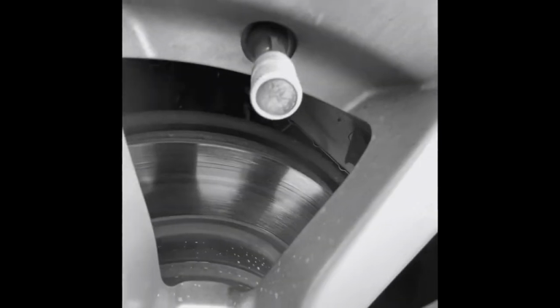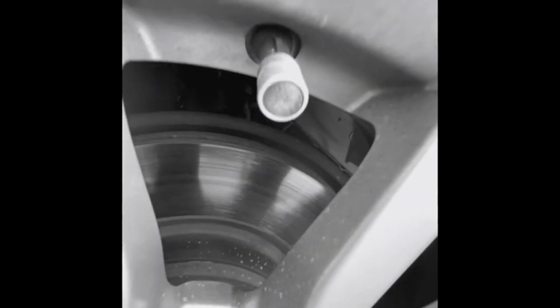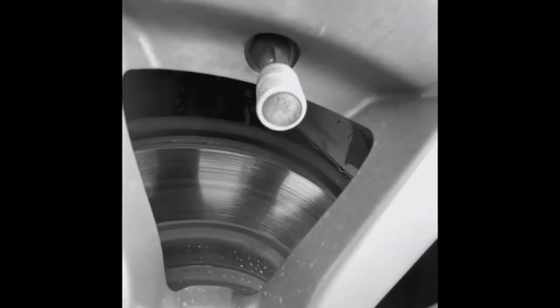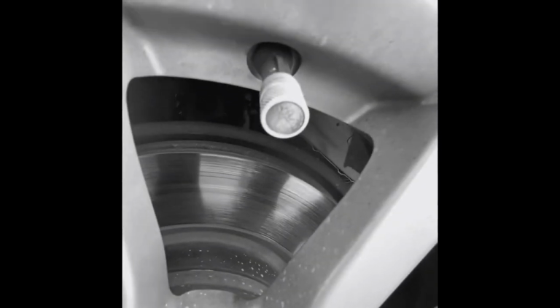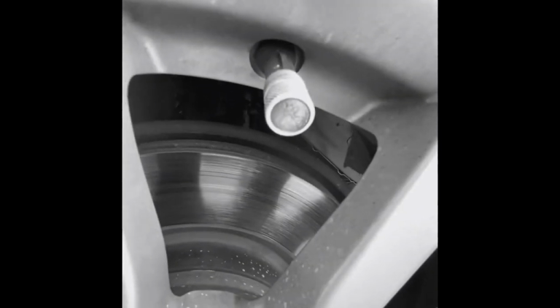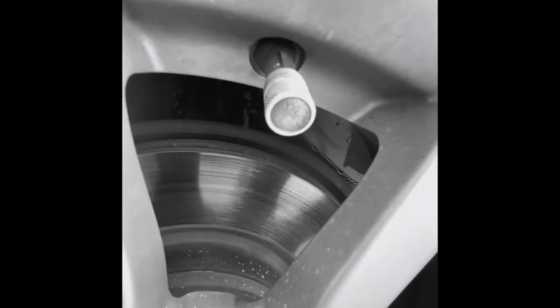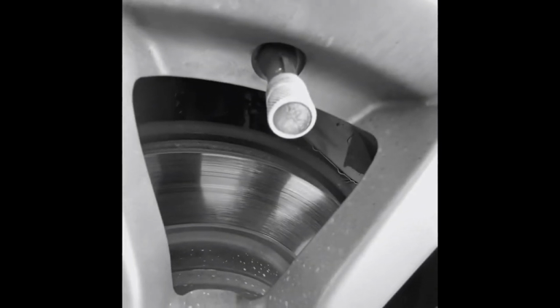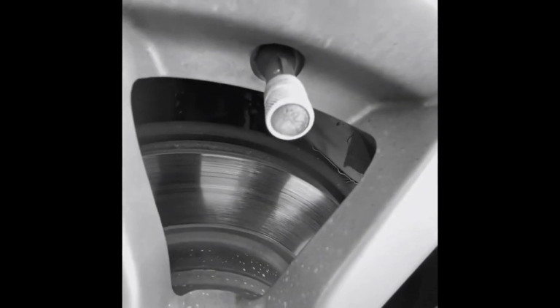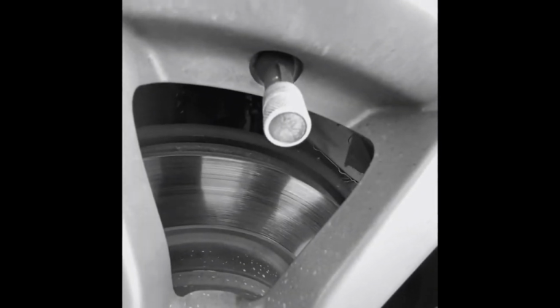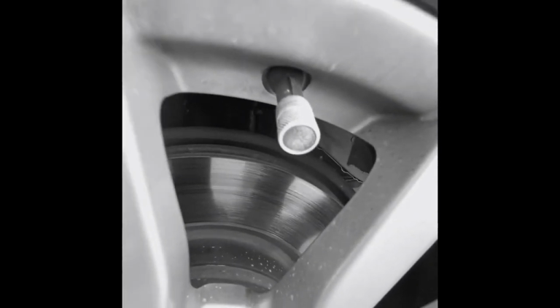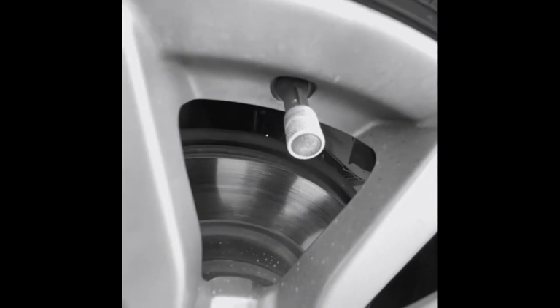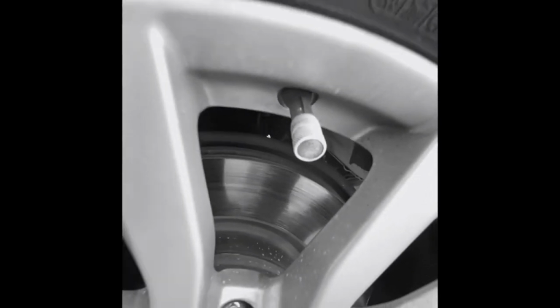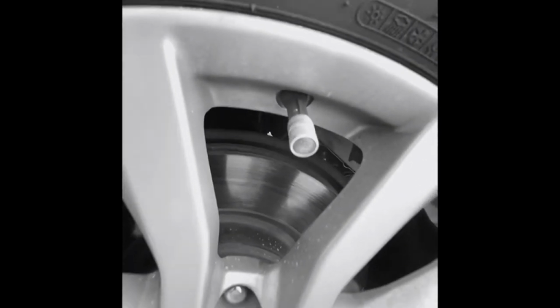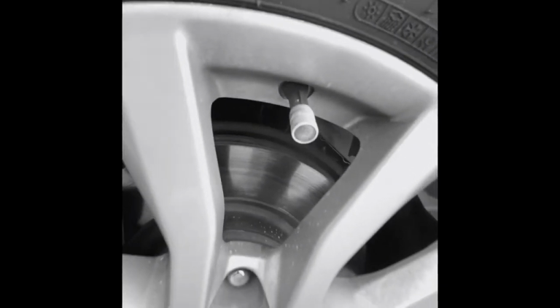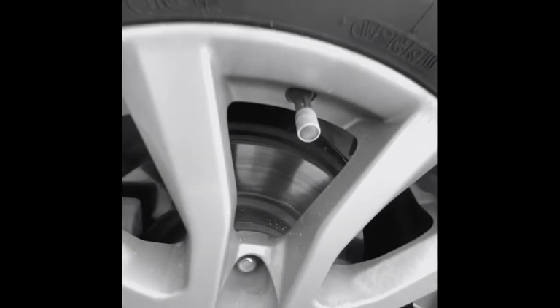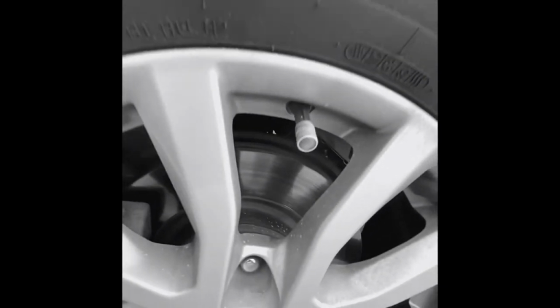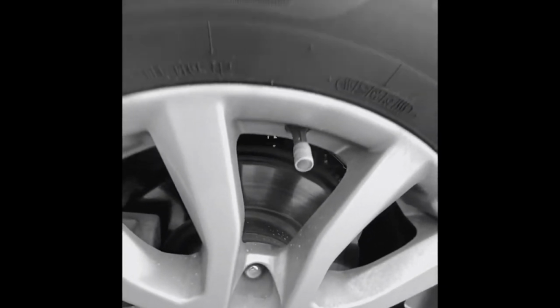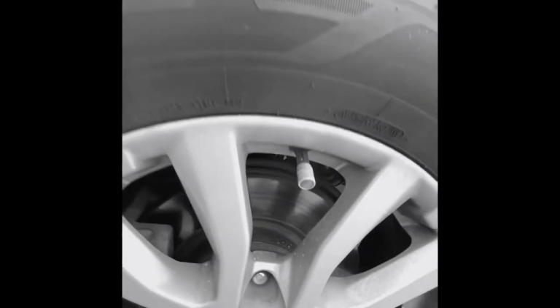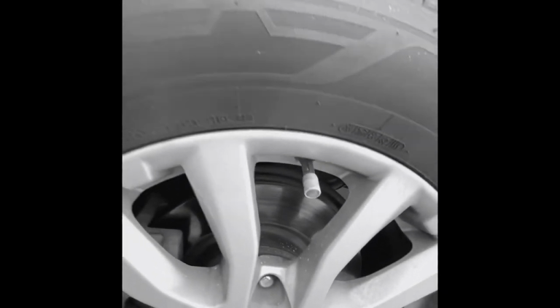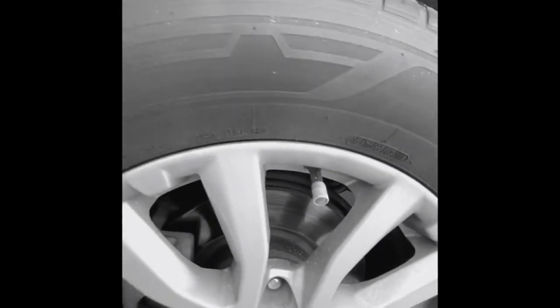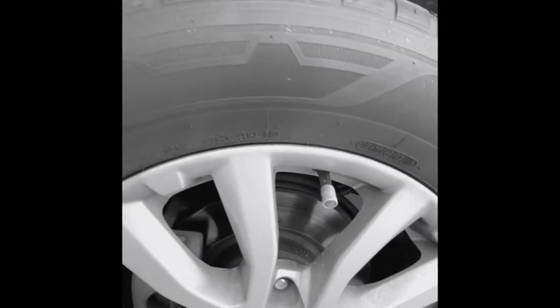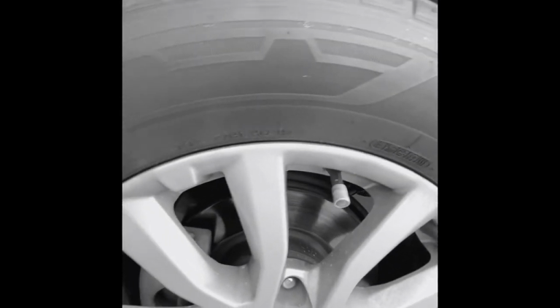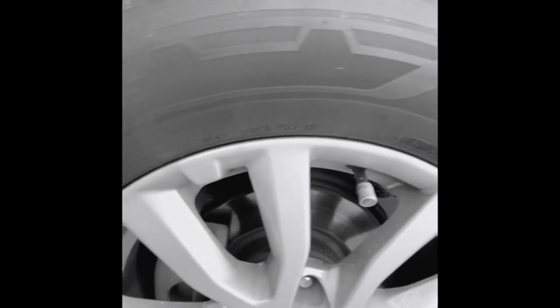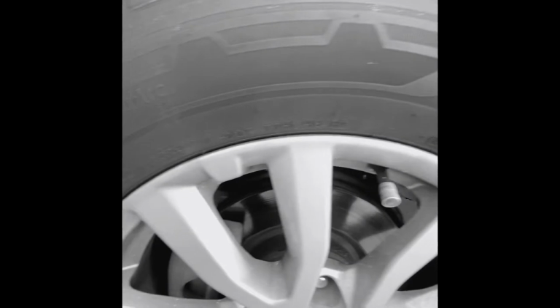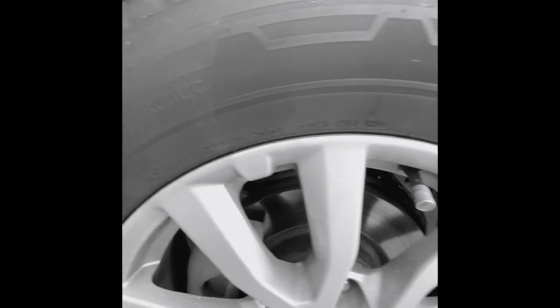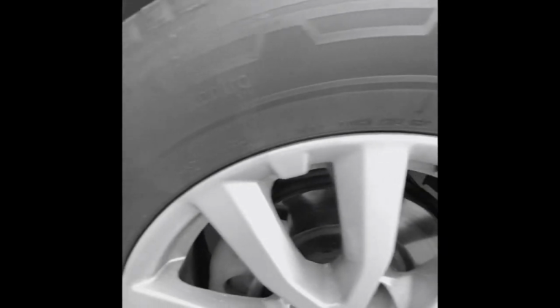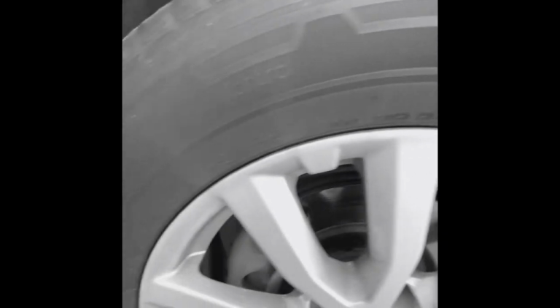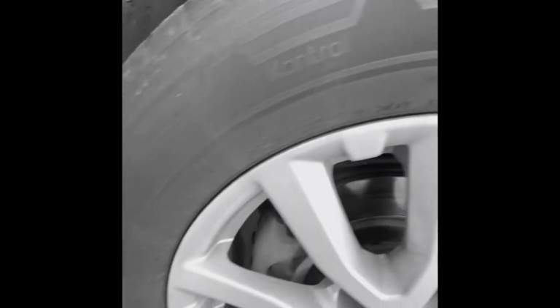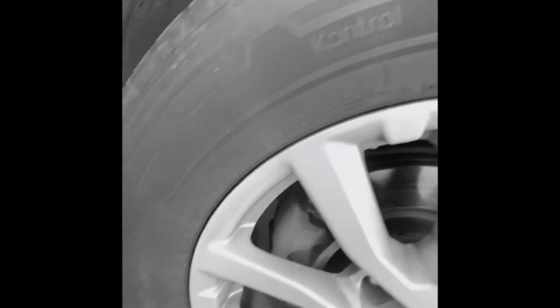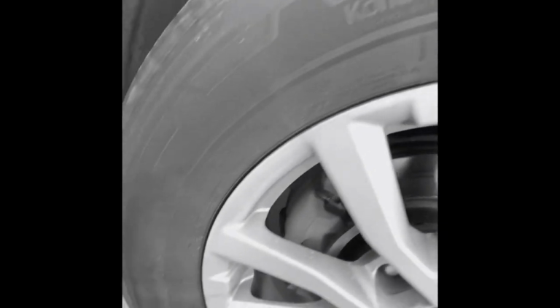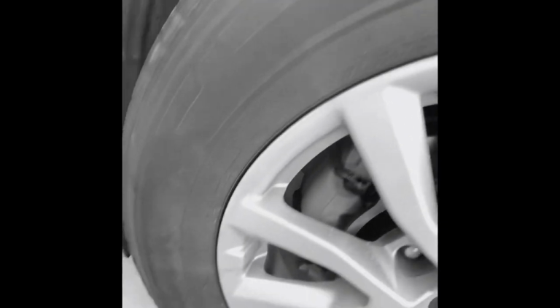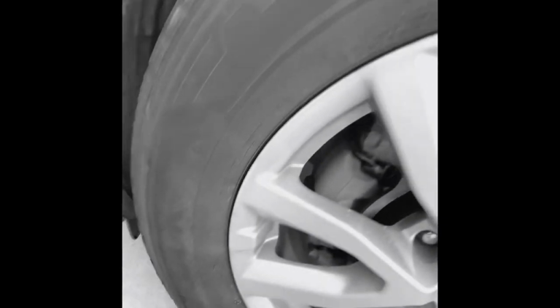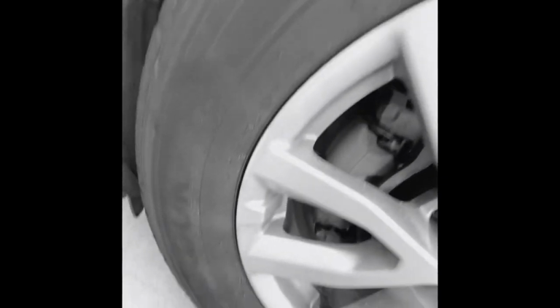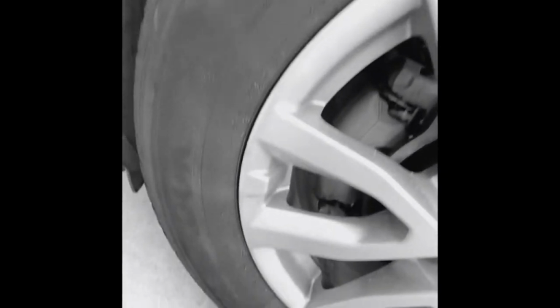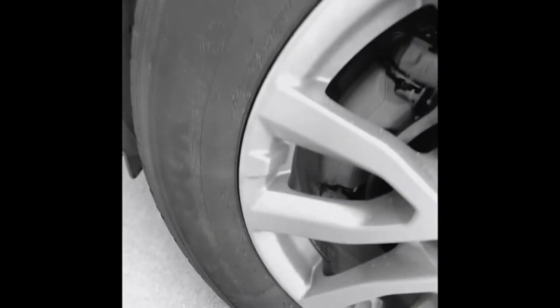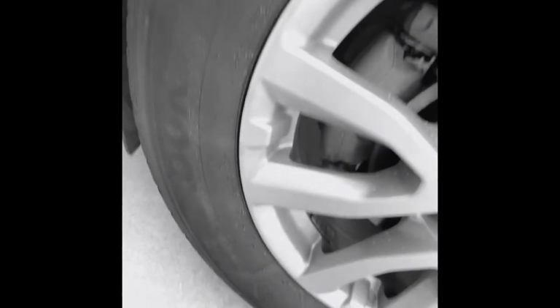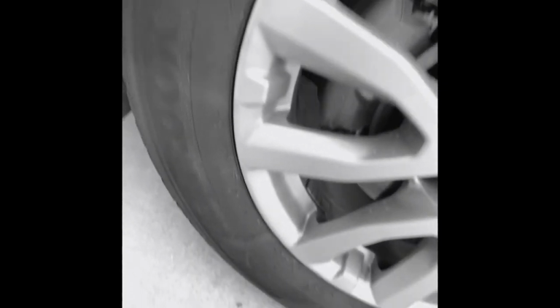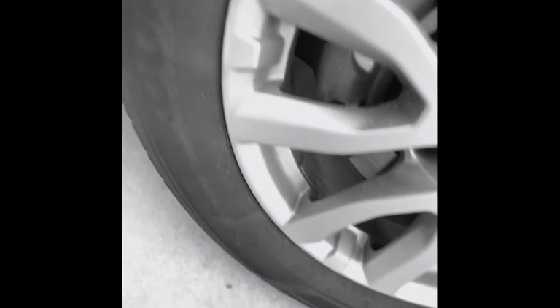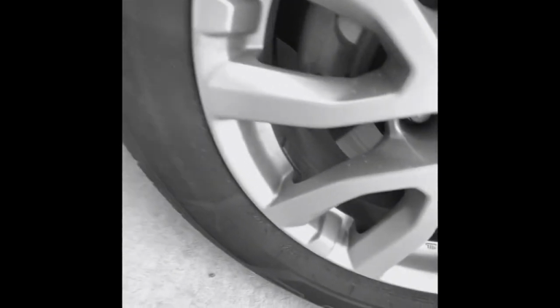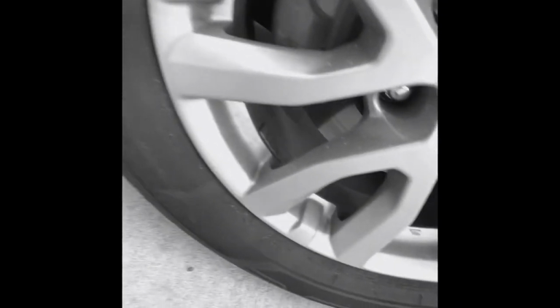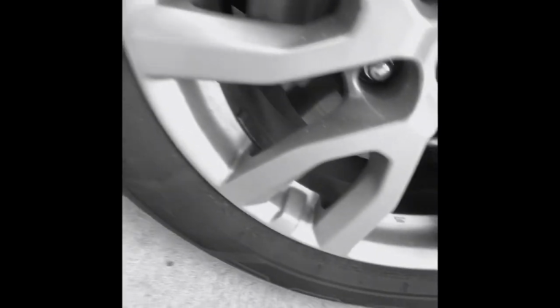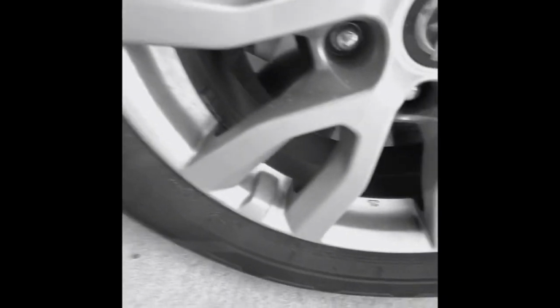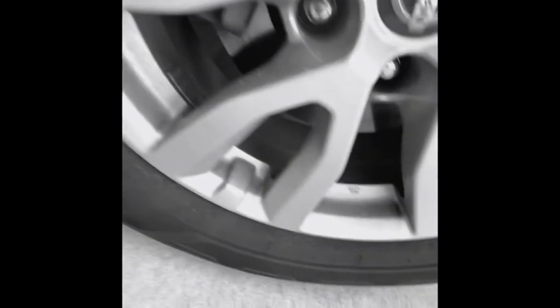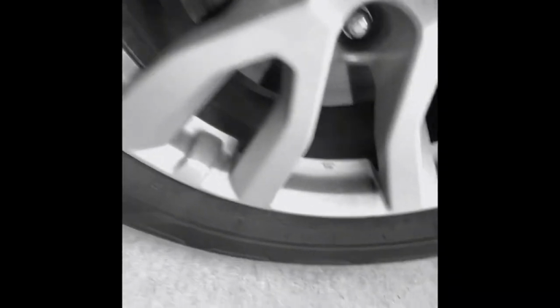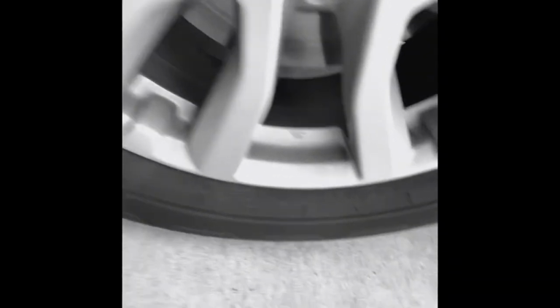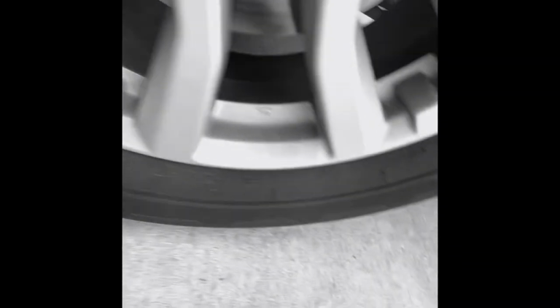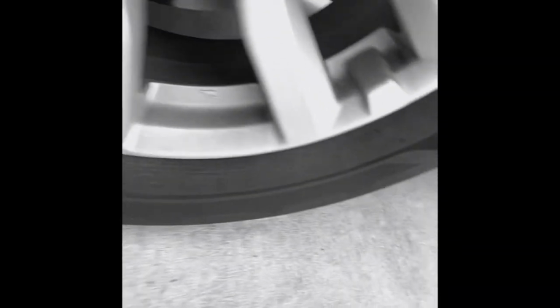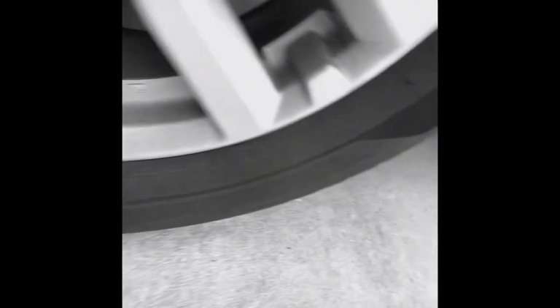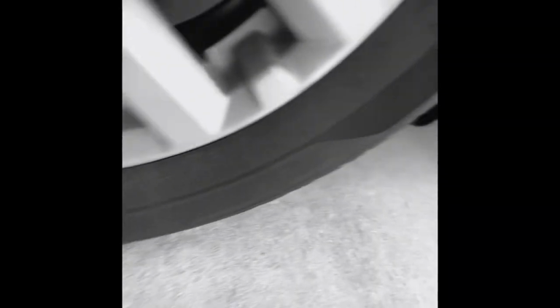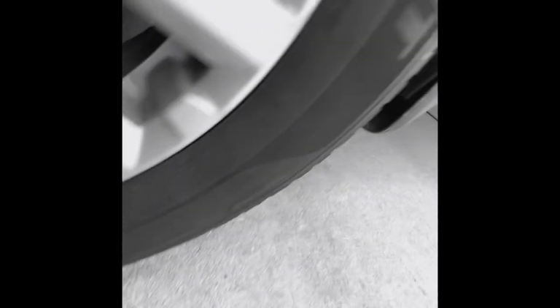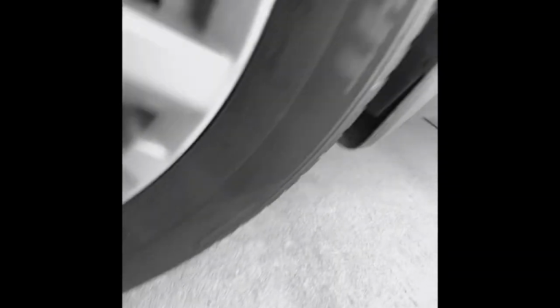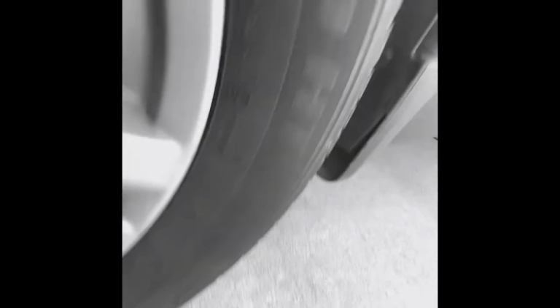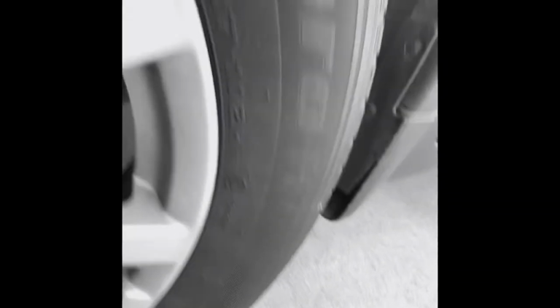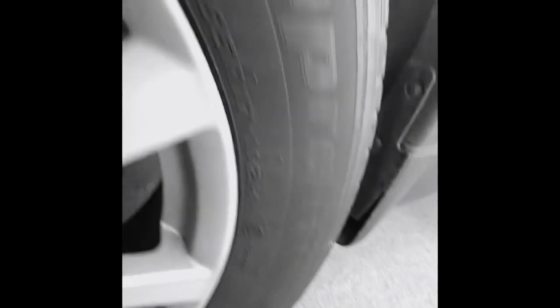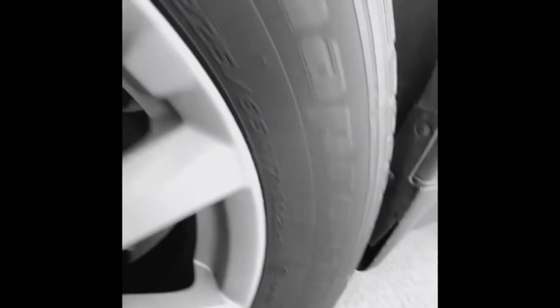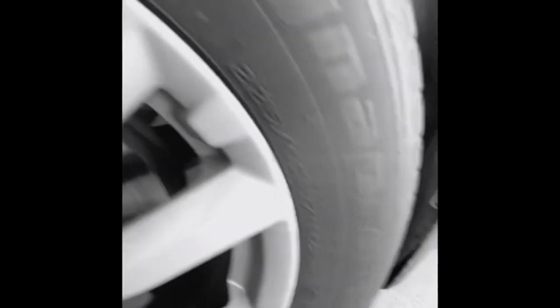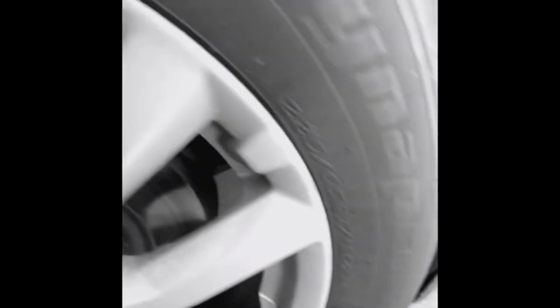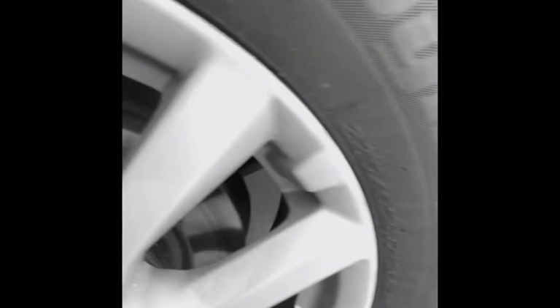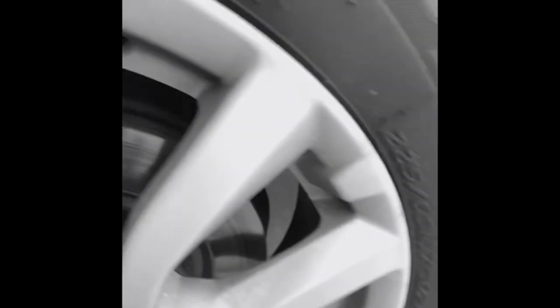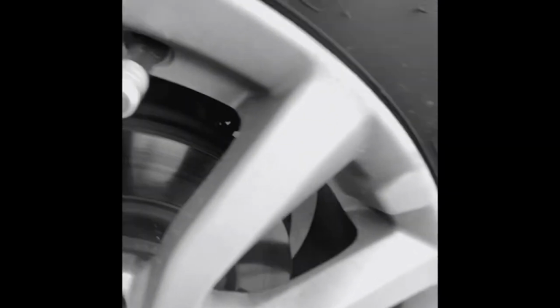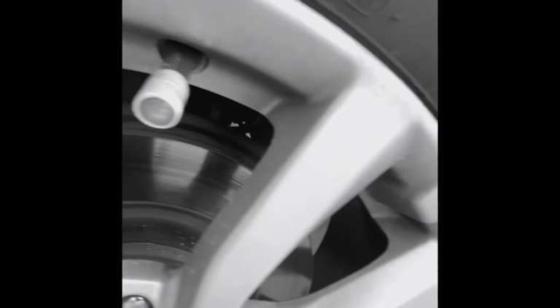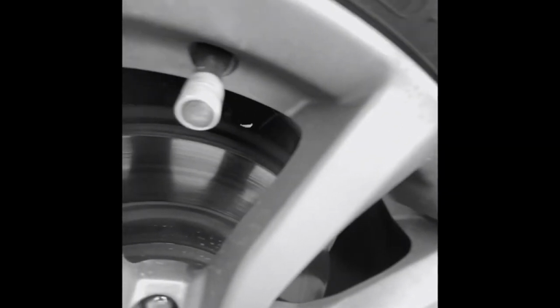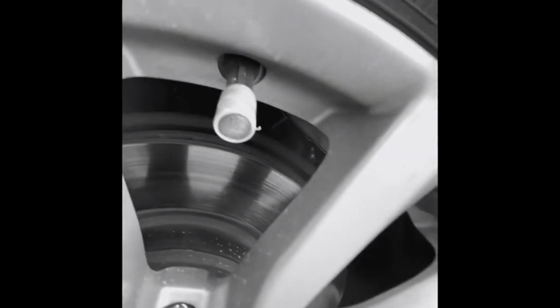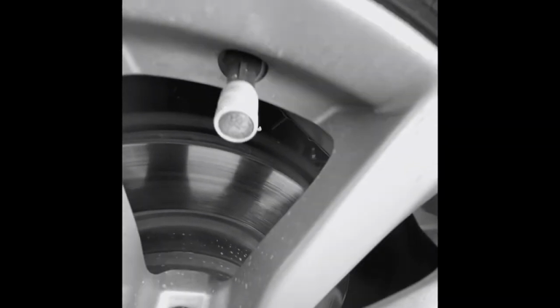Nitrogen inflated tires lose air three to four times slower than oxygen, promoting much better fuel economy and reducing wear and tear.